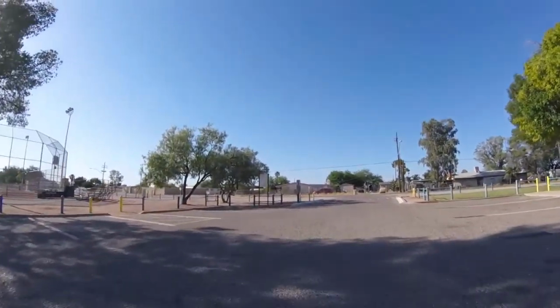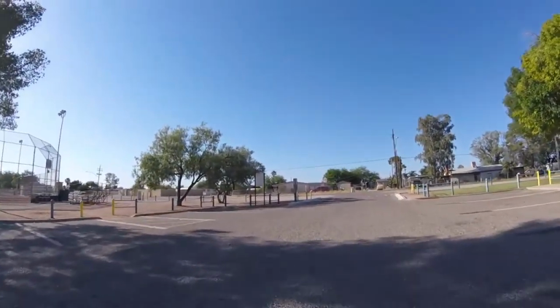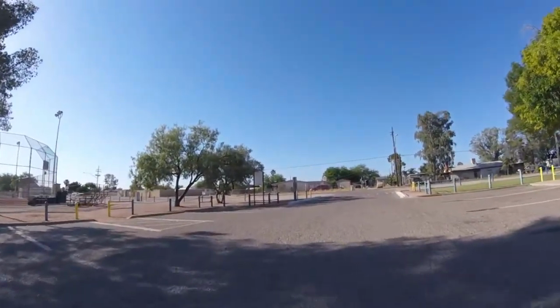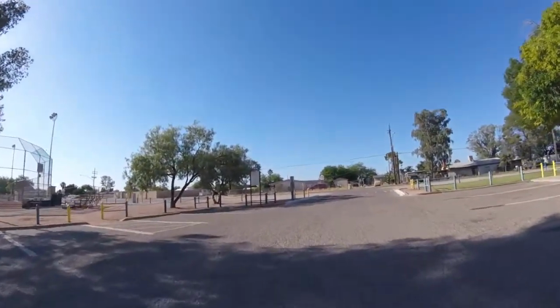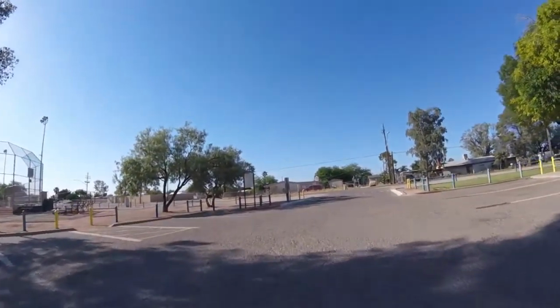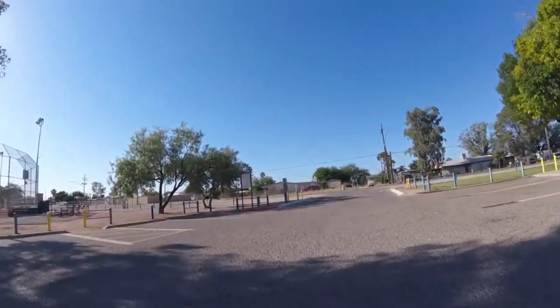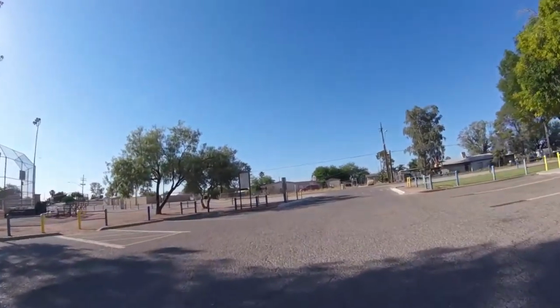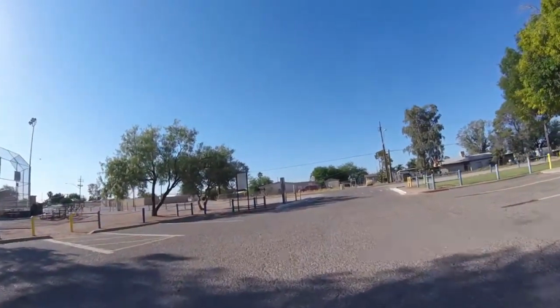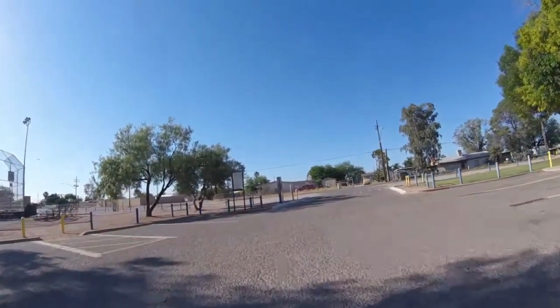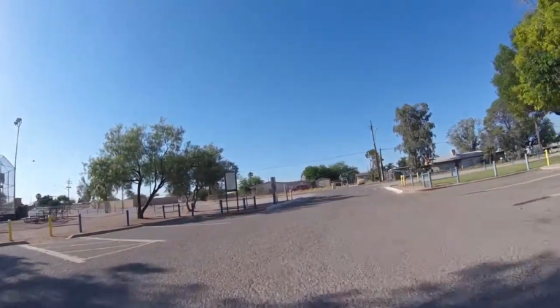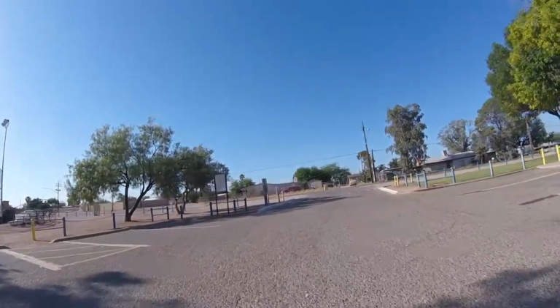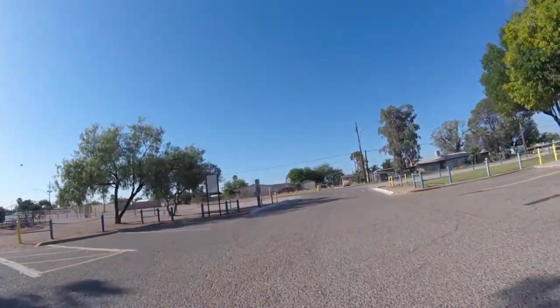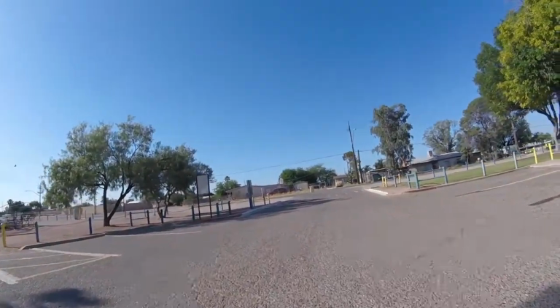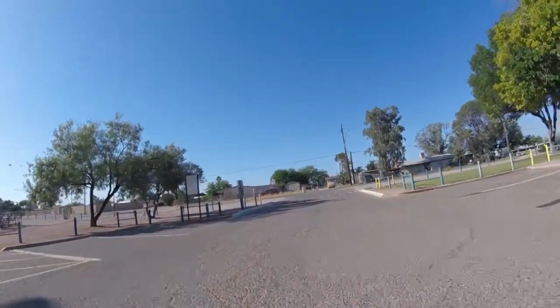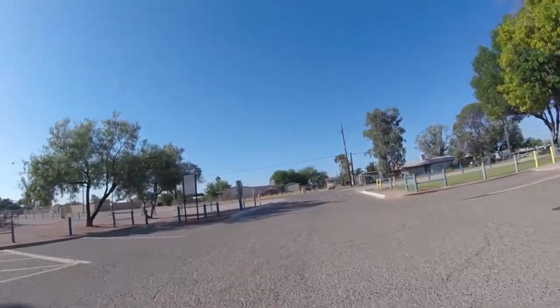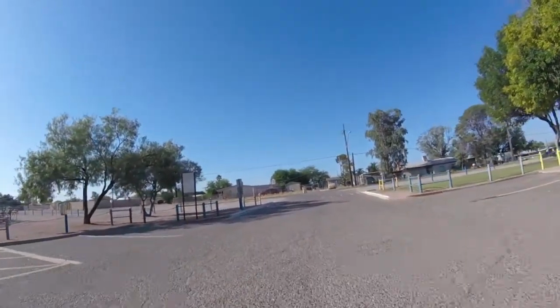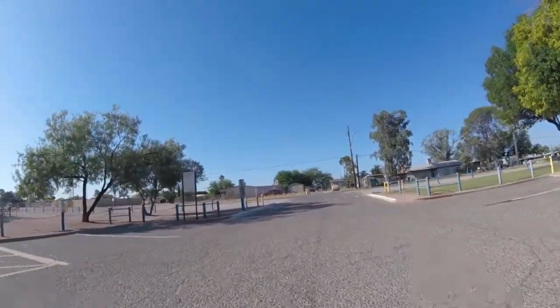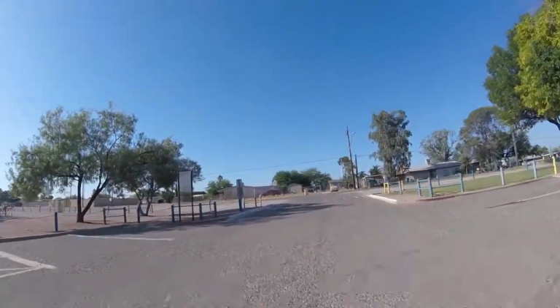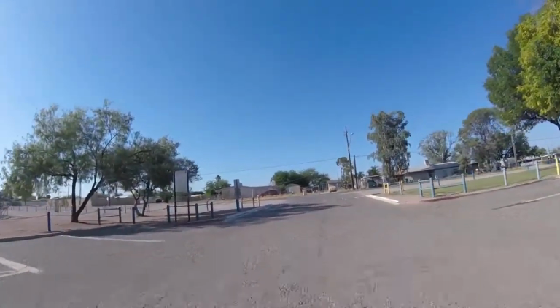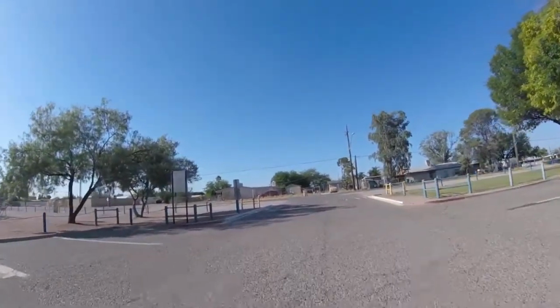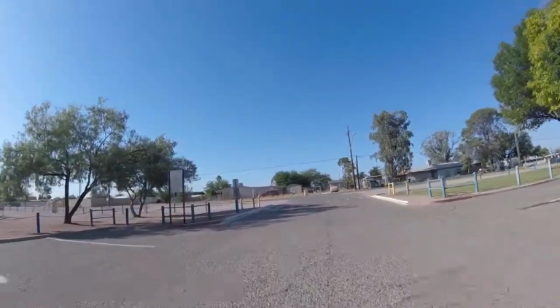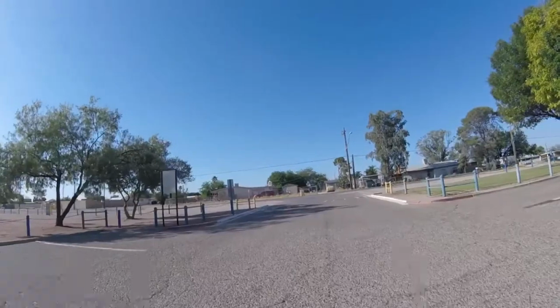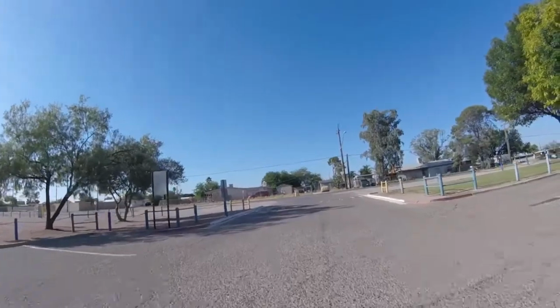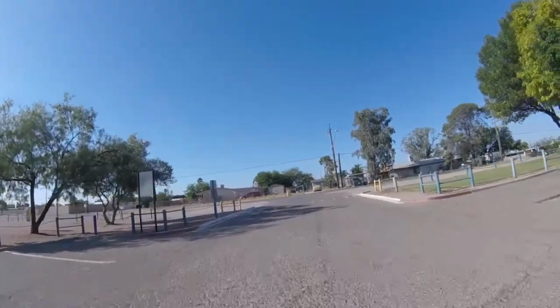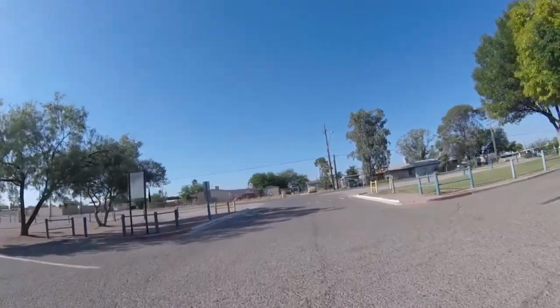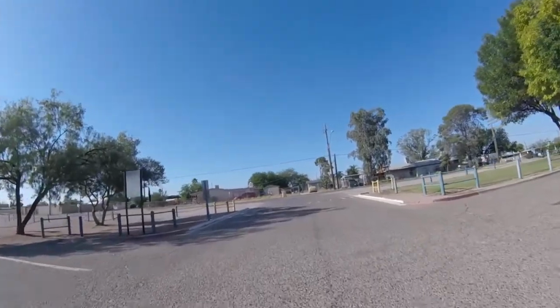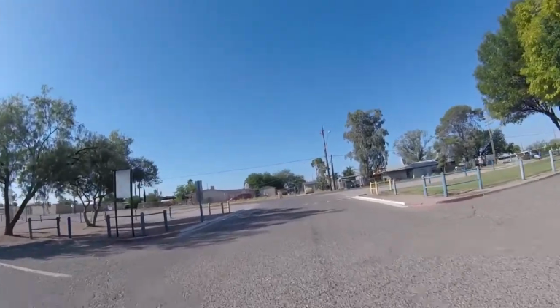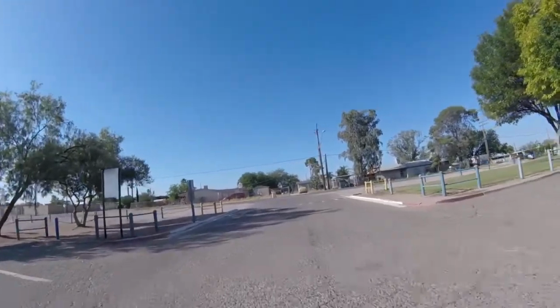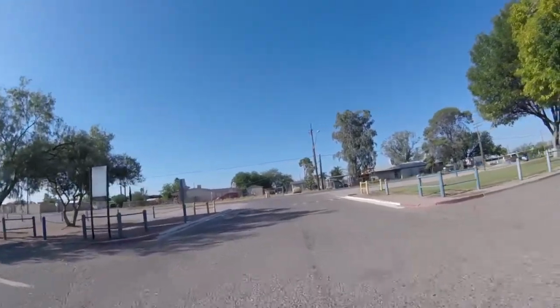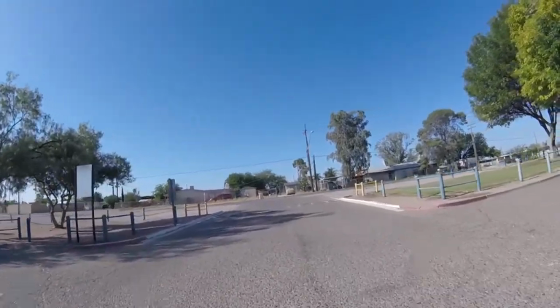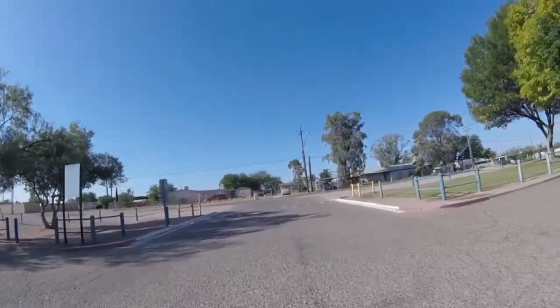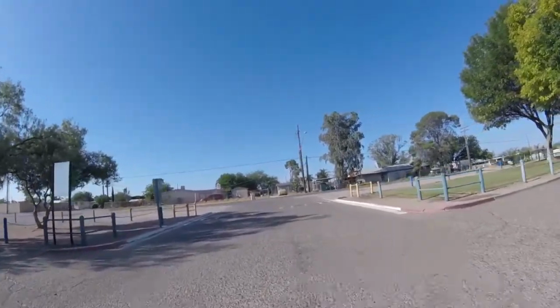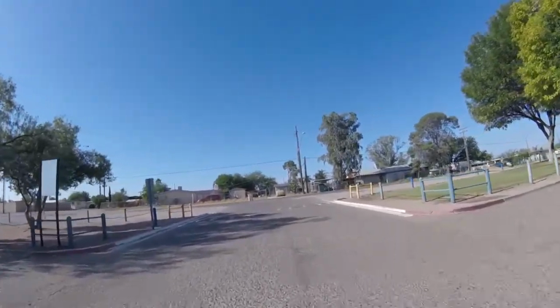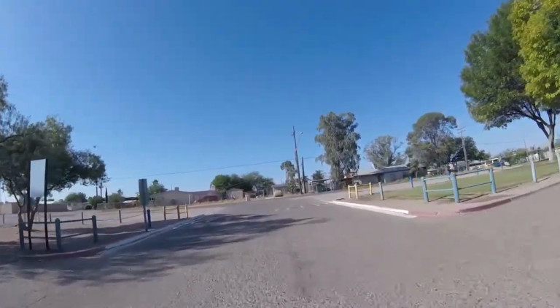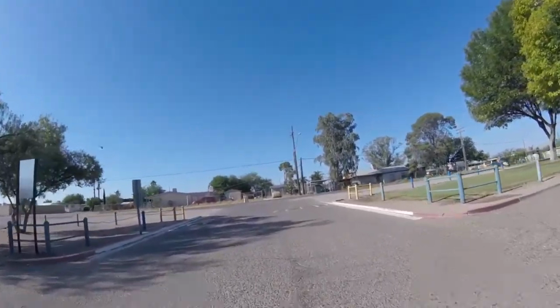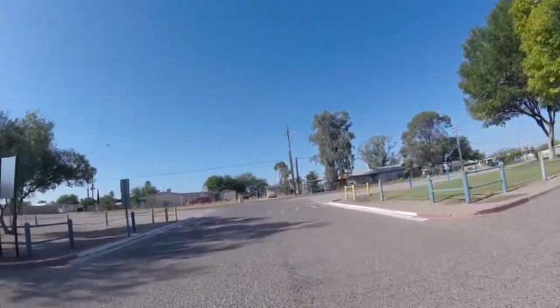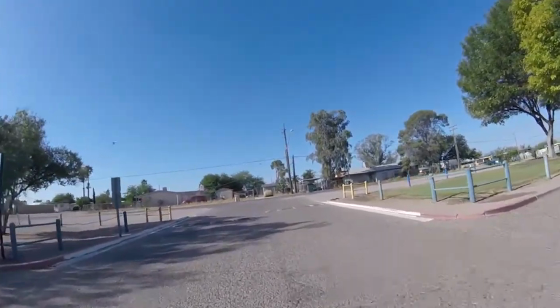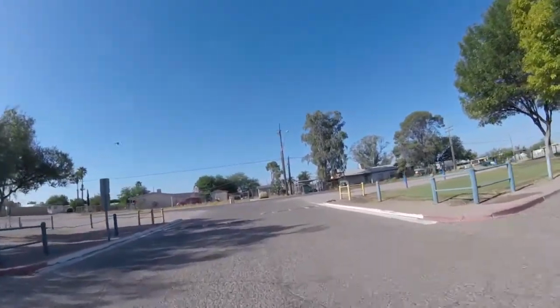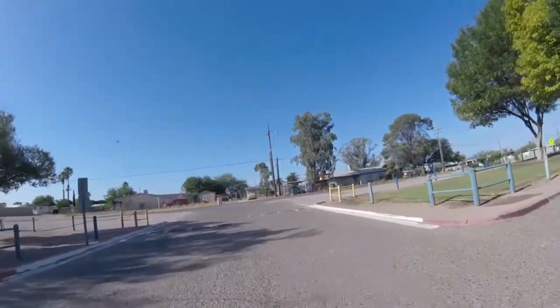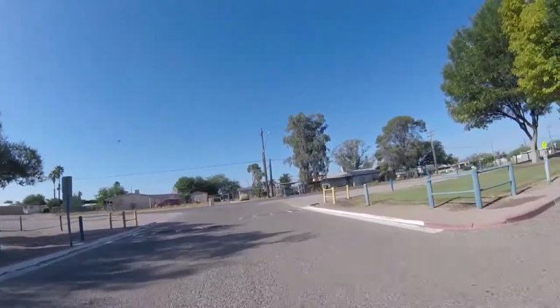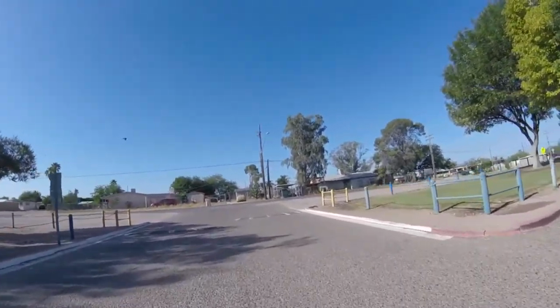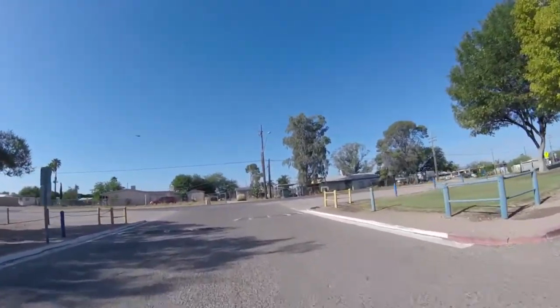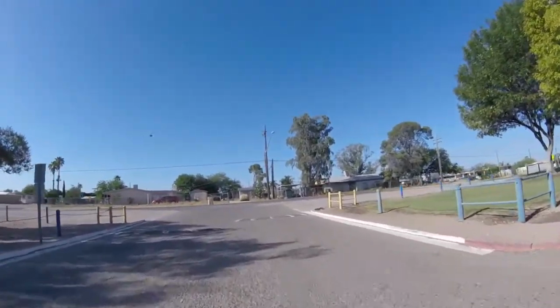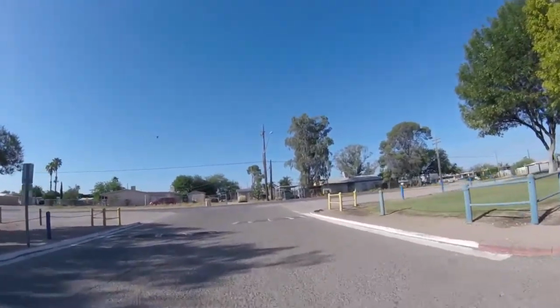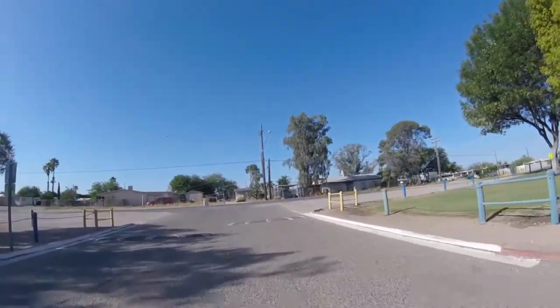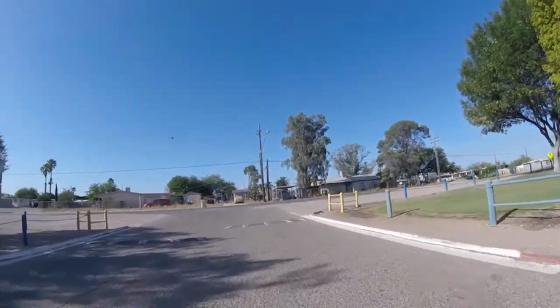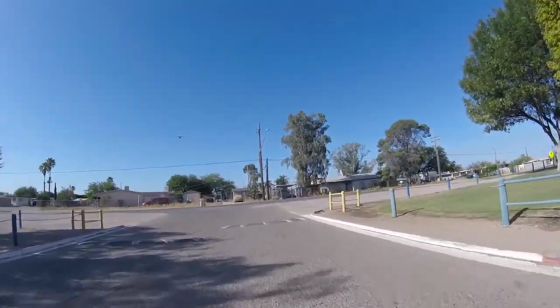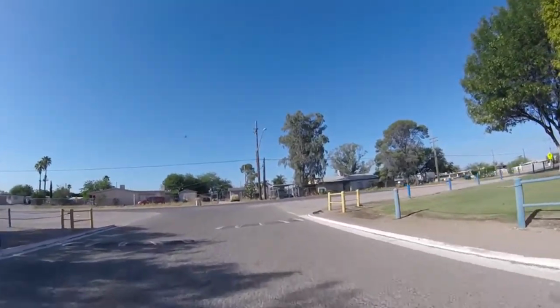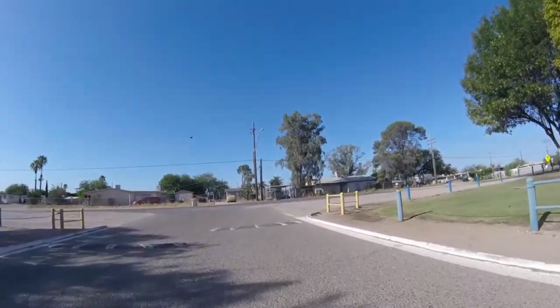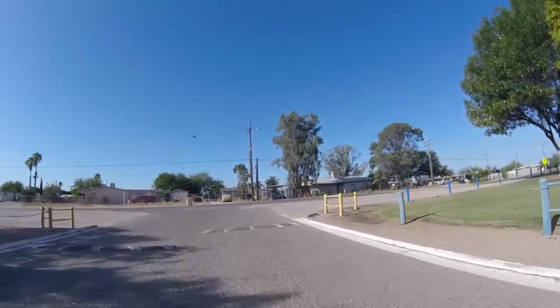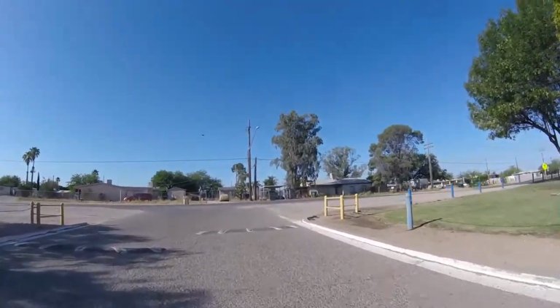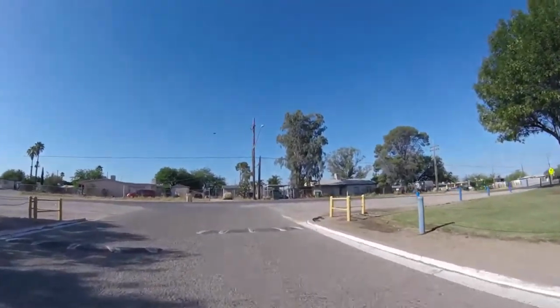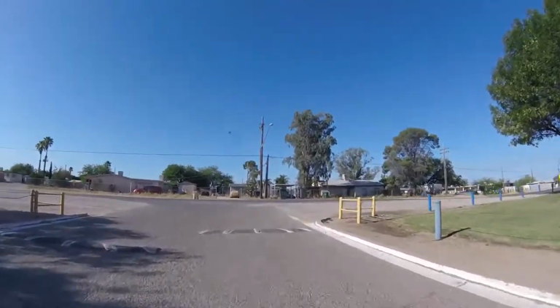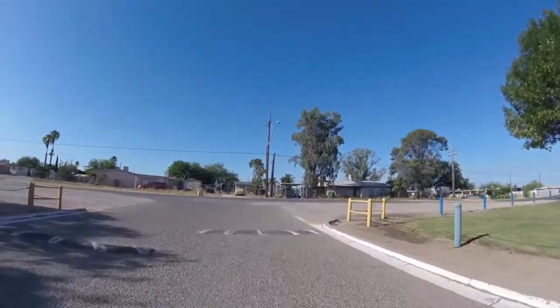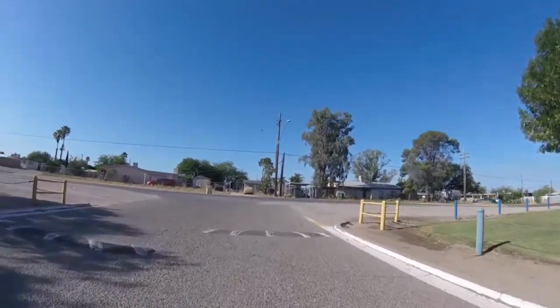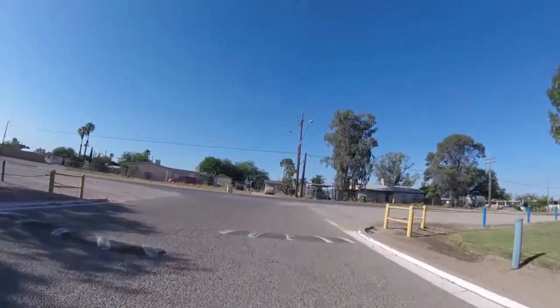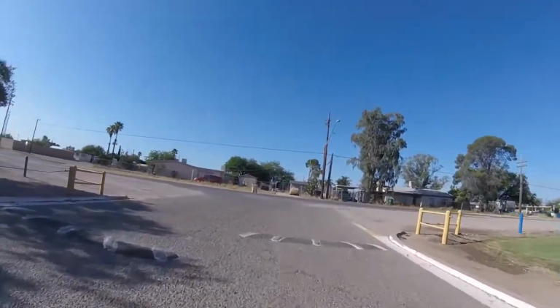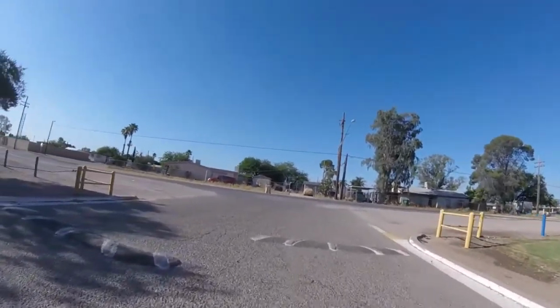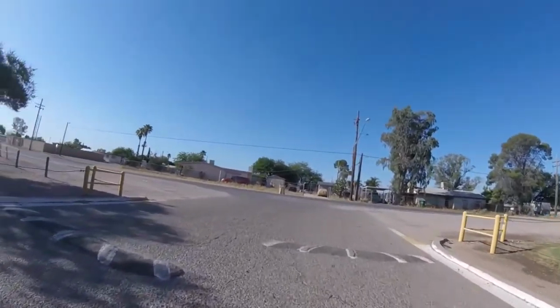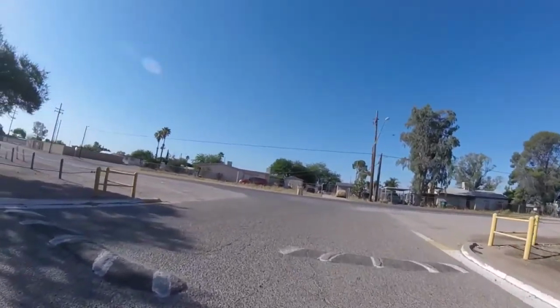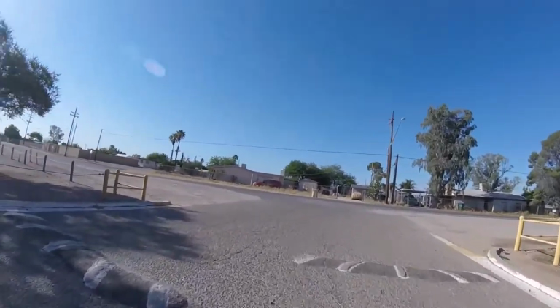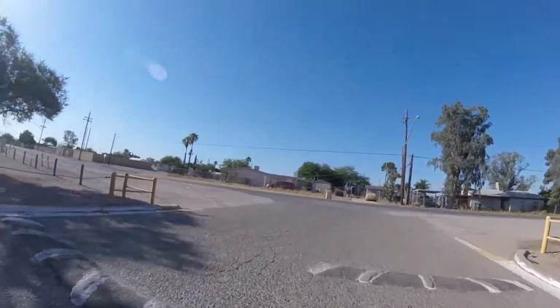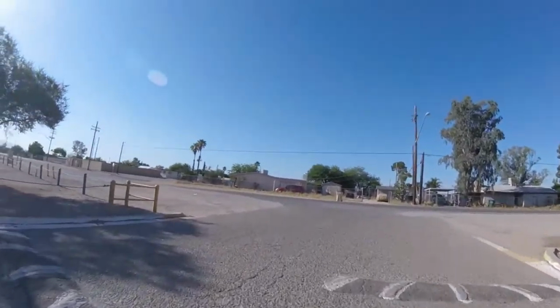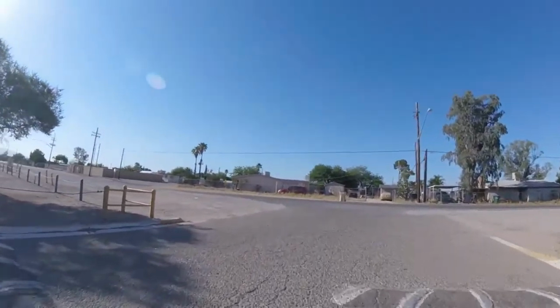I'm going to head out to the main road here and hang a right, which will take me back around by that bridge.